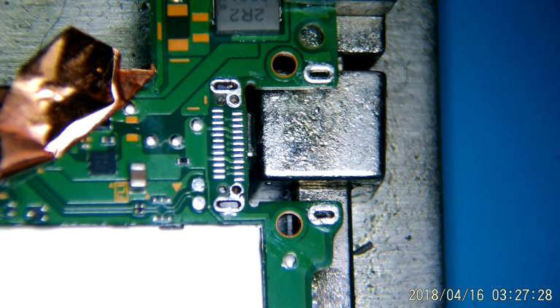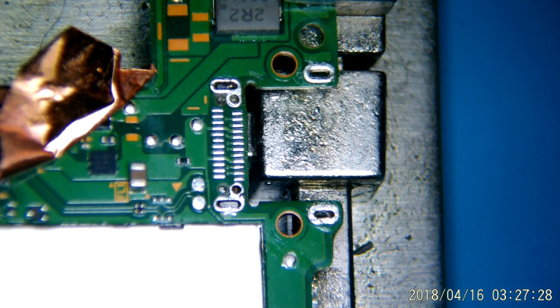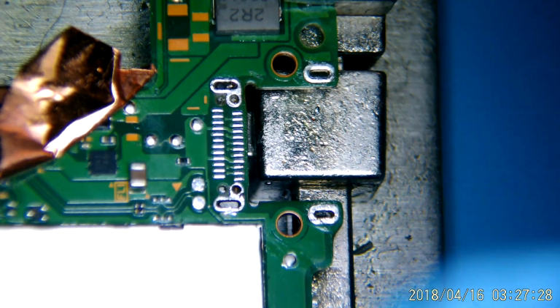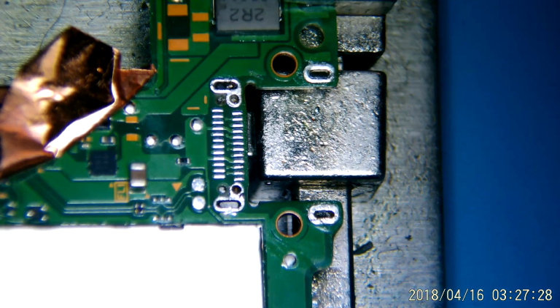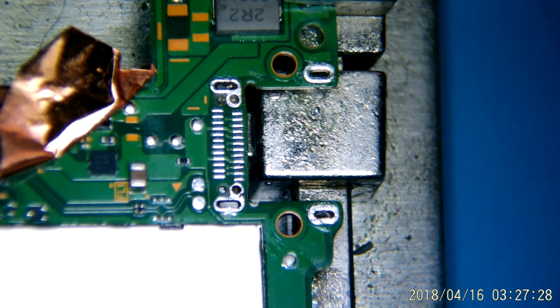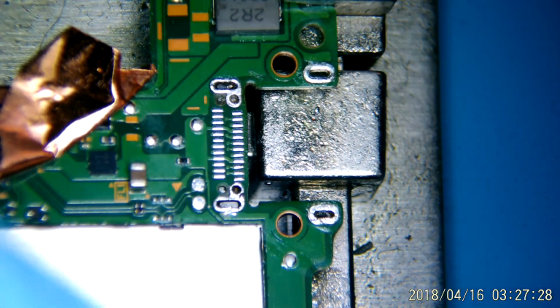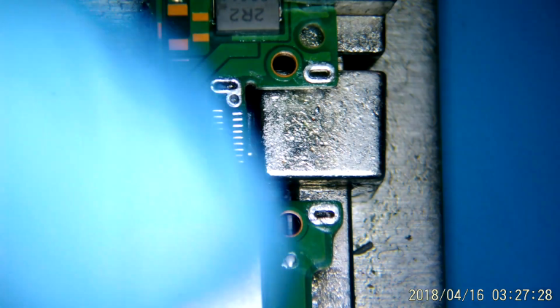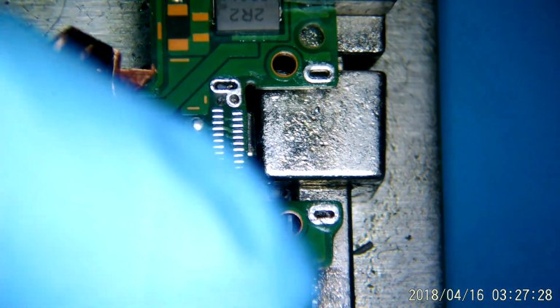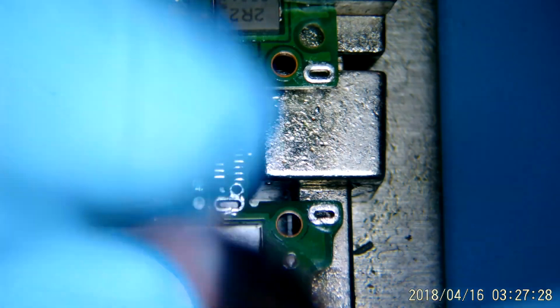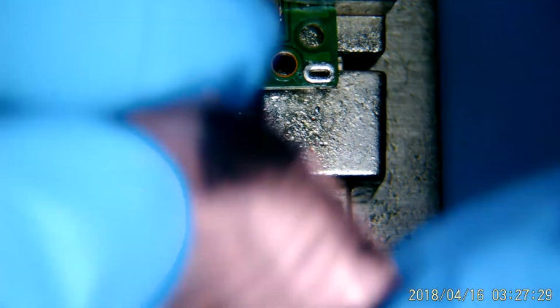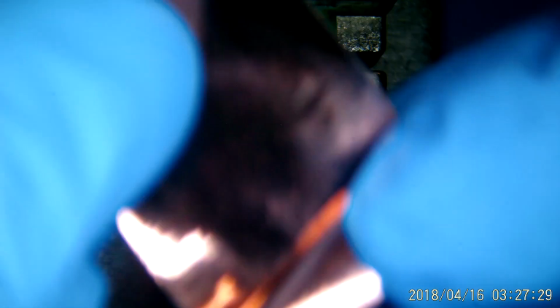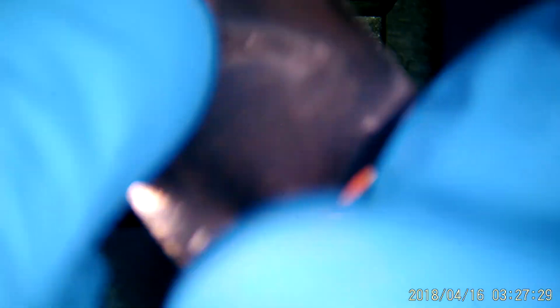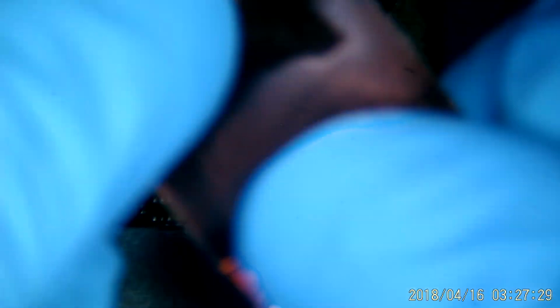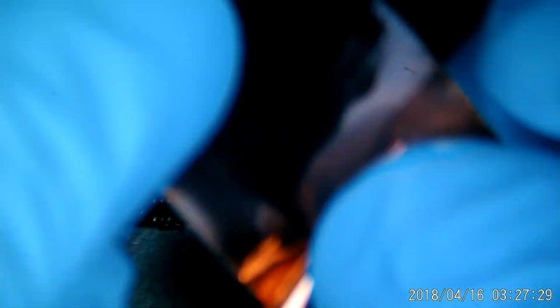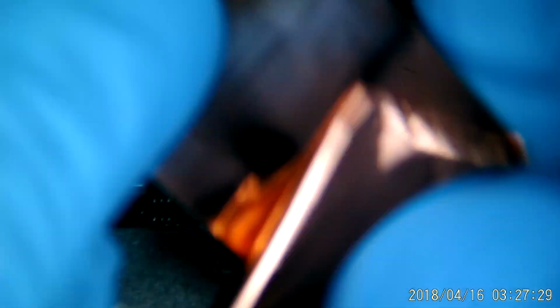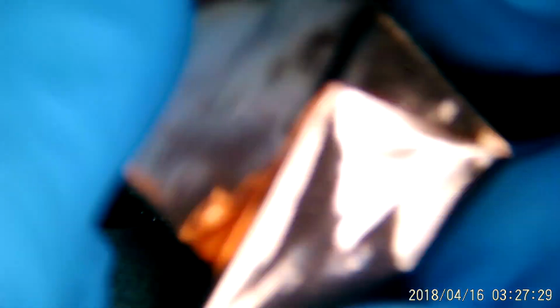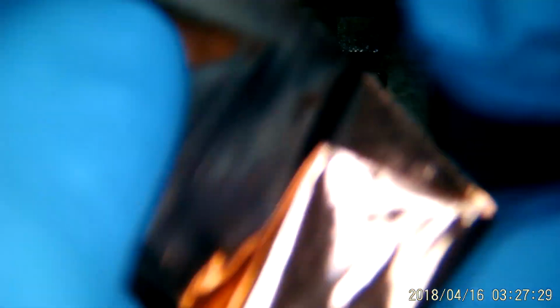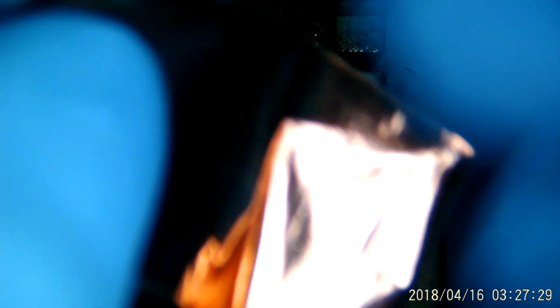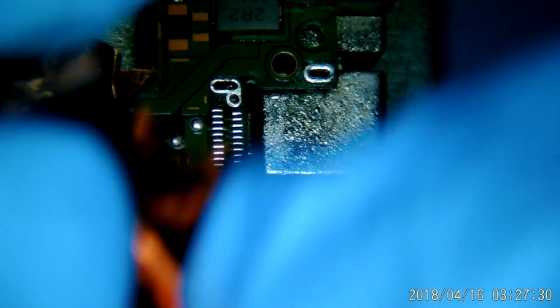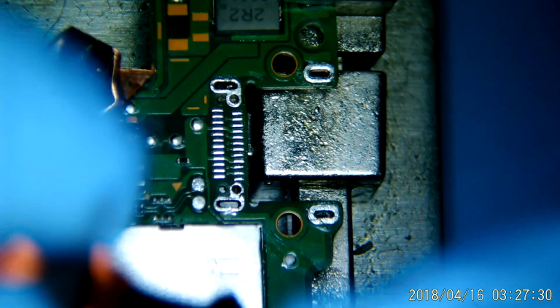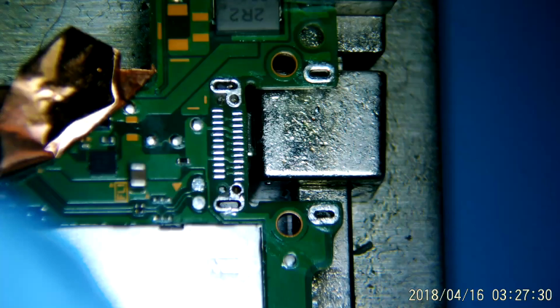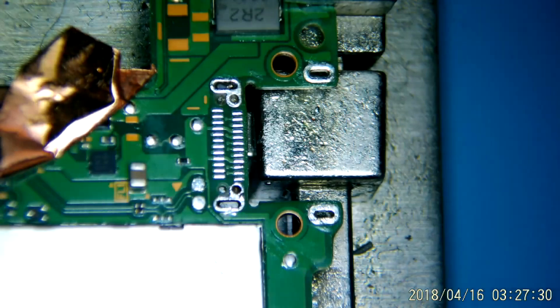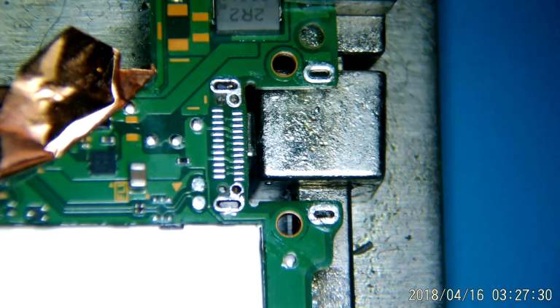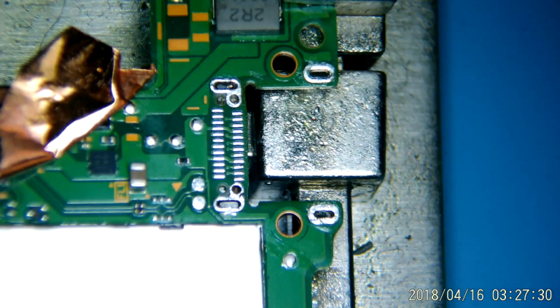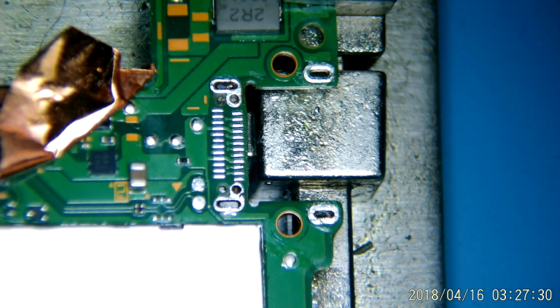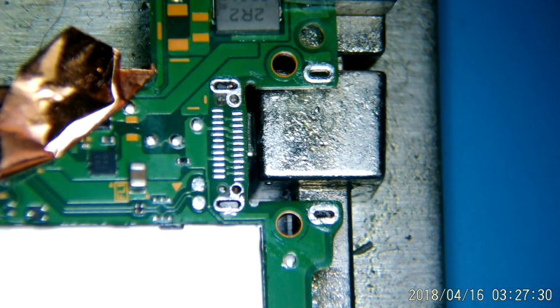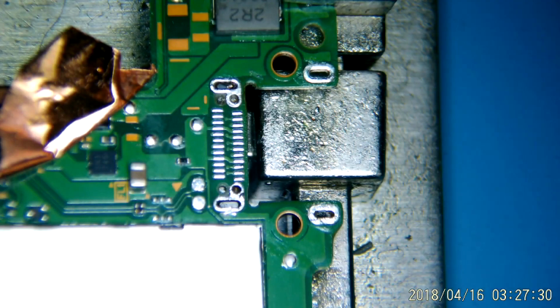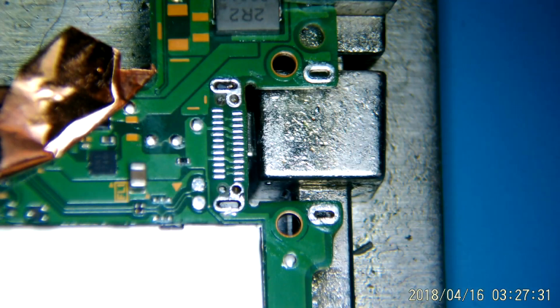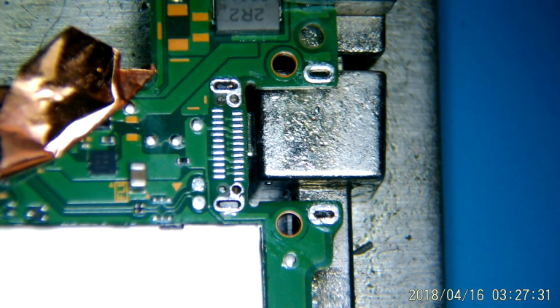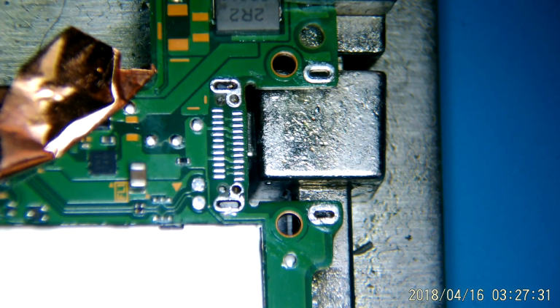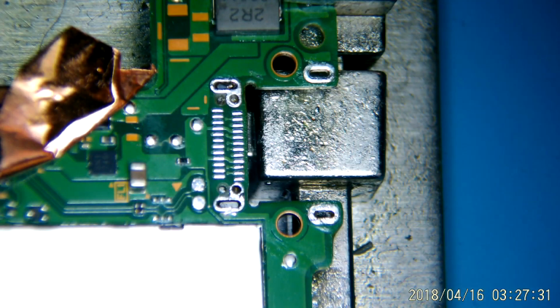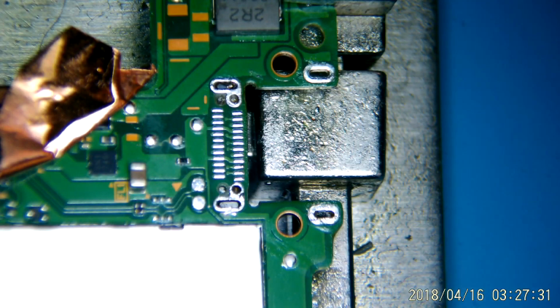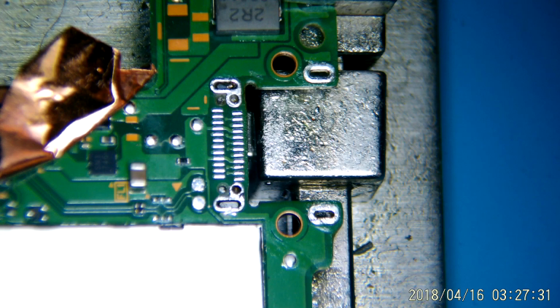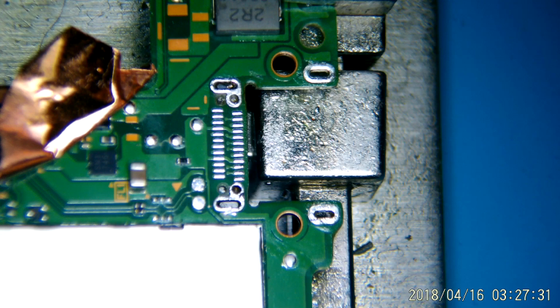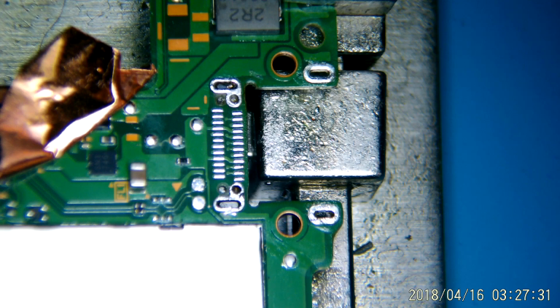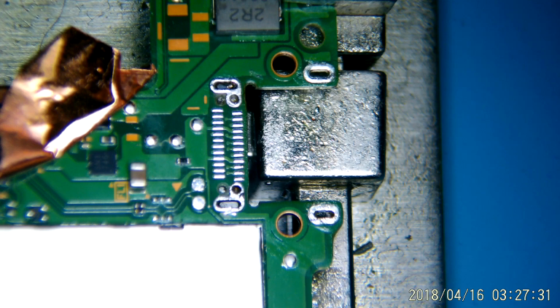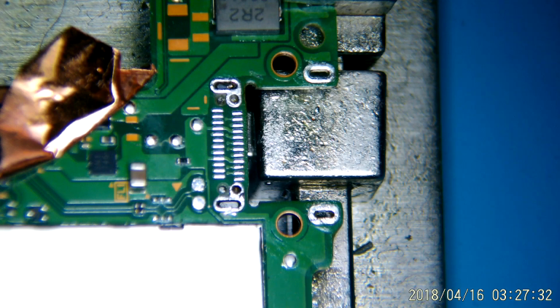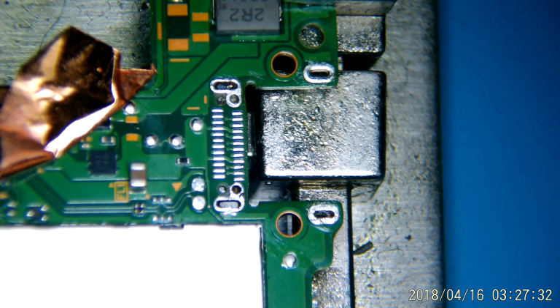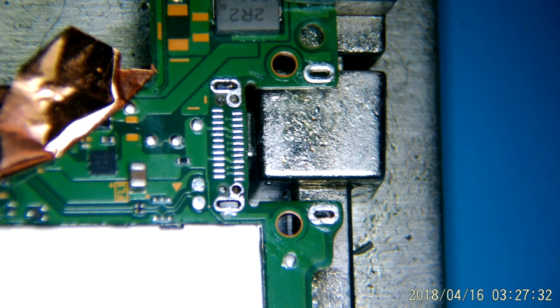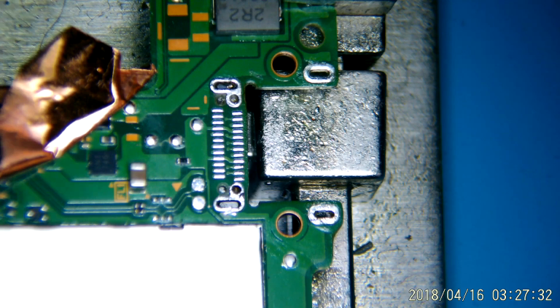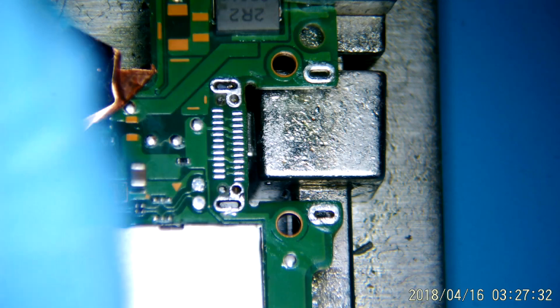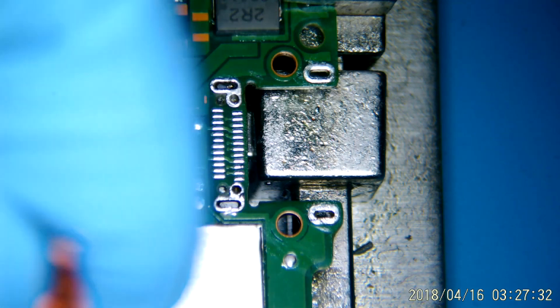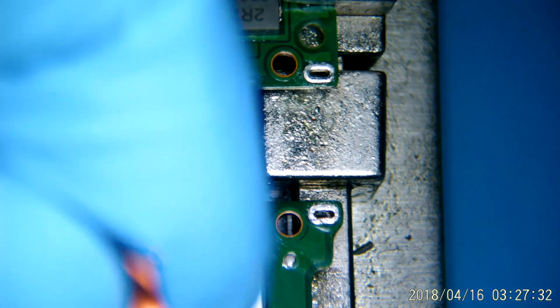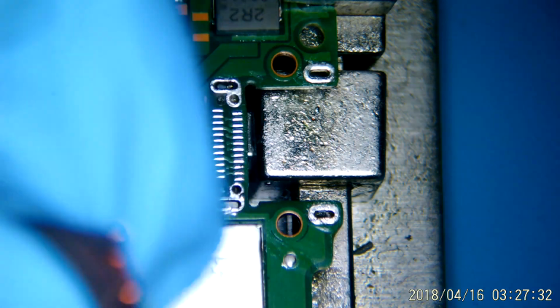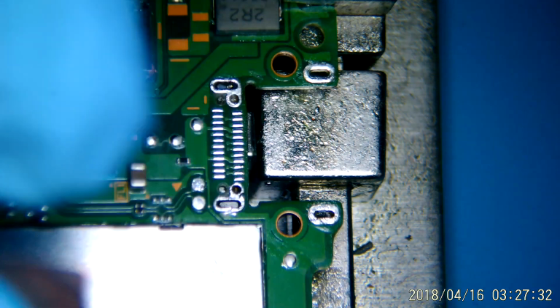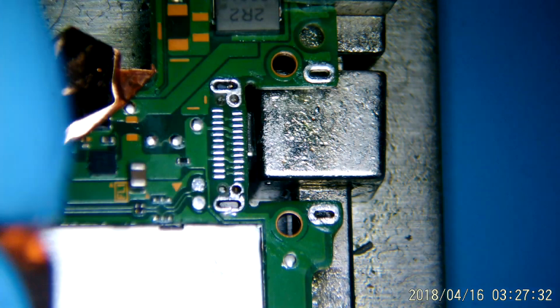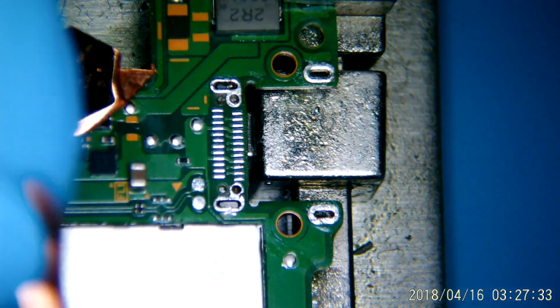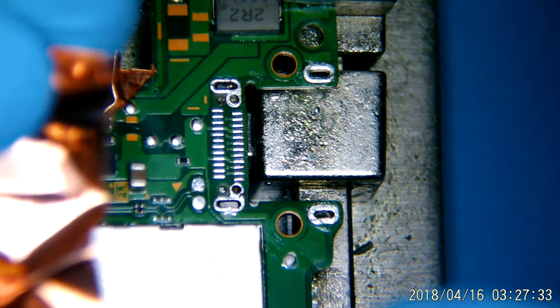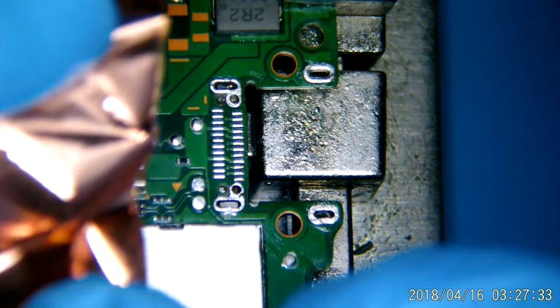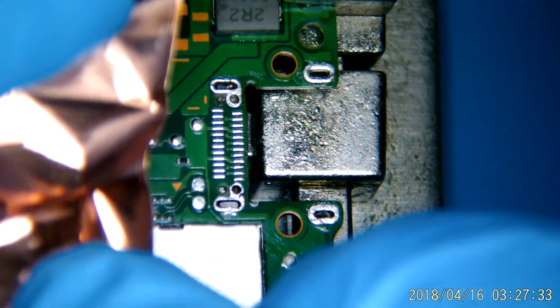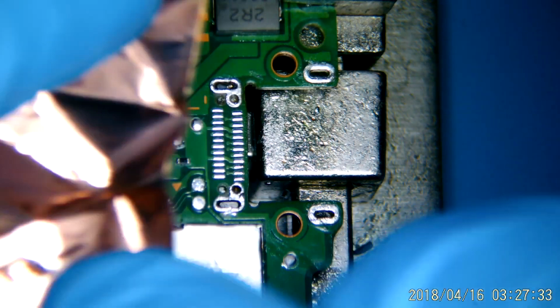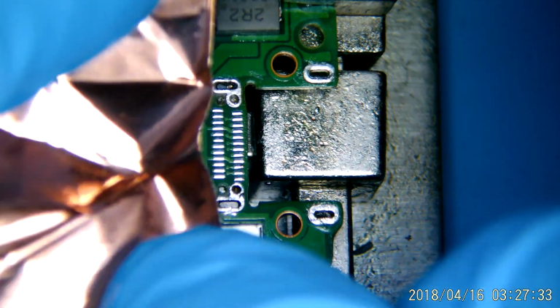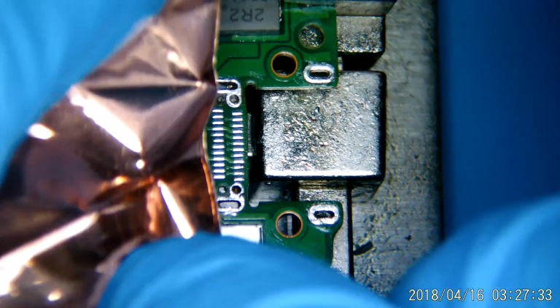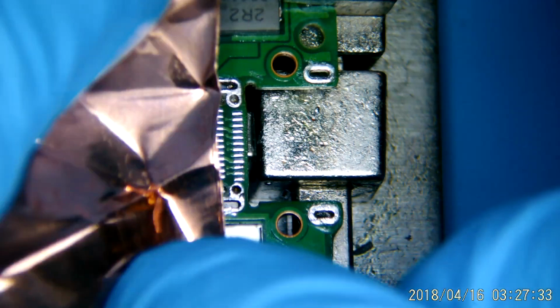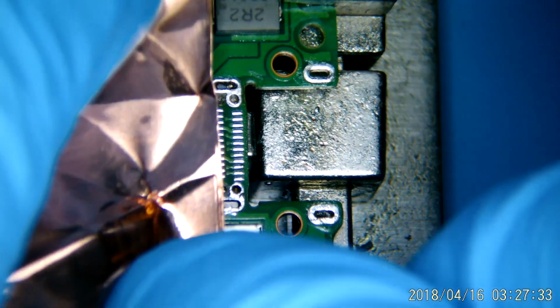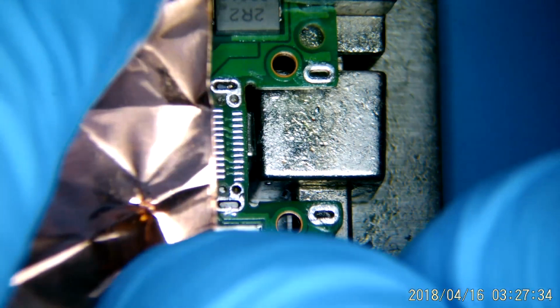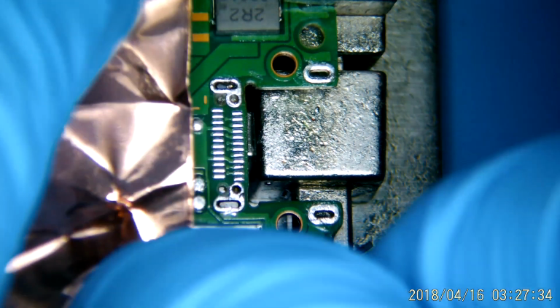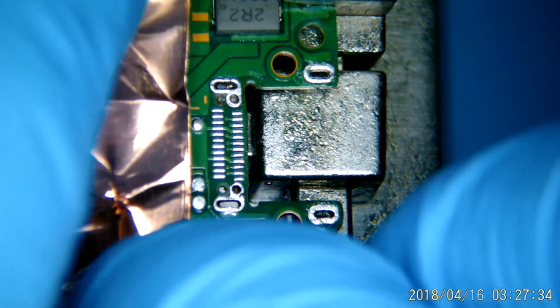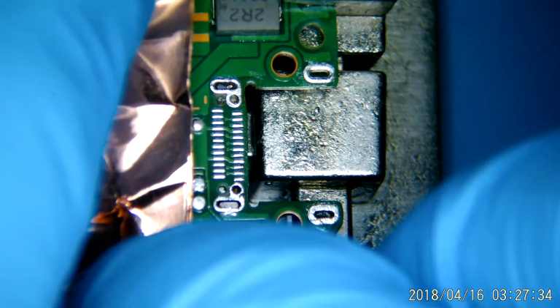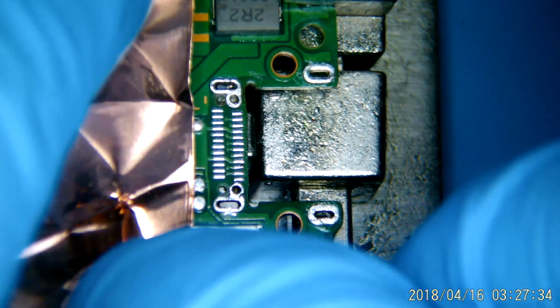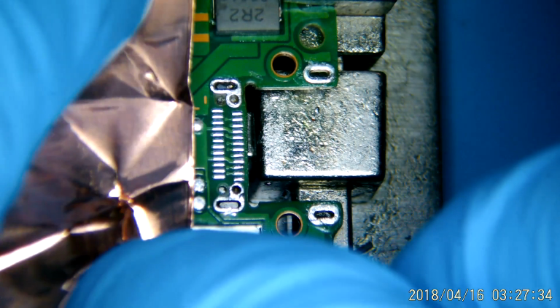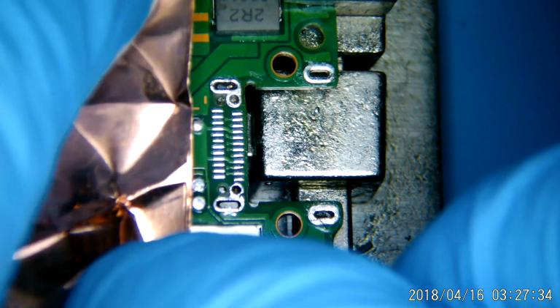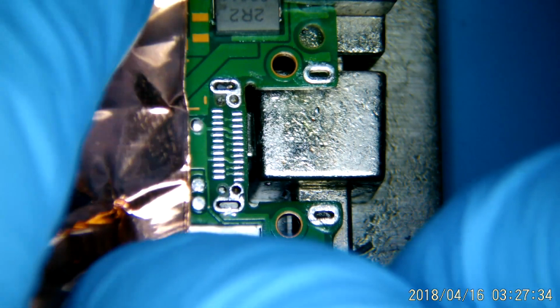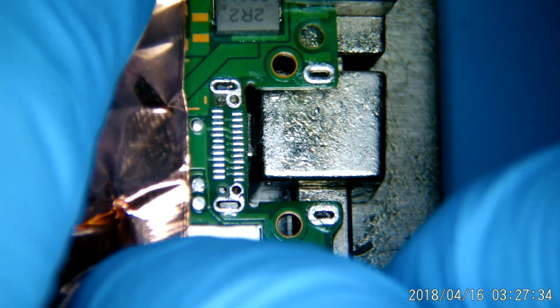Alright, so this is looking pretty decent. We are going to go ahead and tape off some of the surrounding components once again, just to be safe.